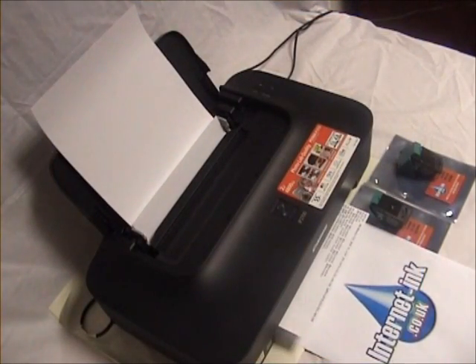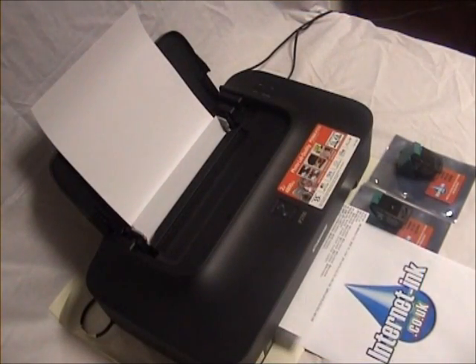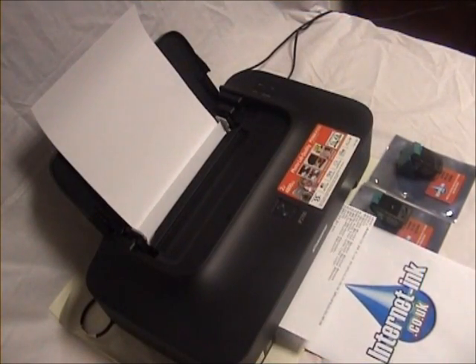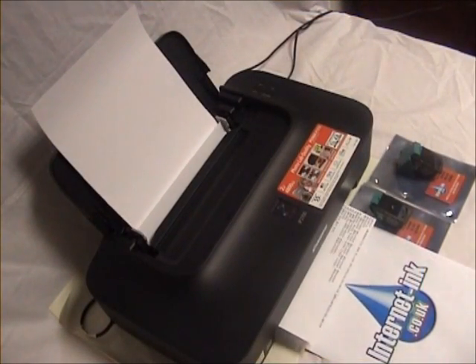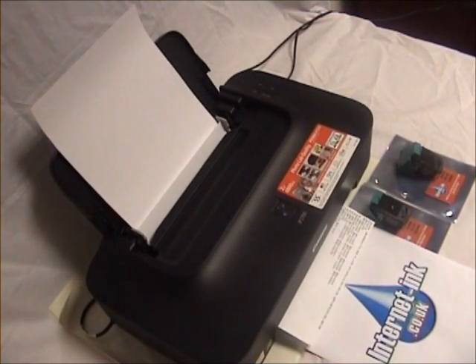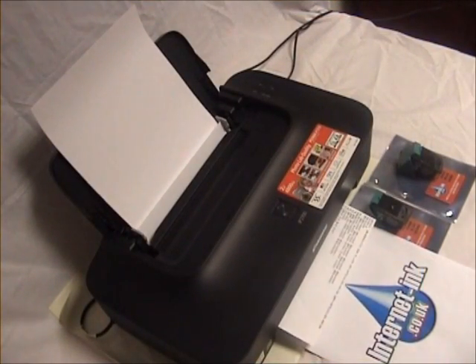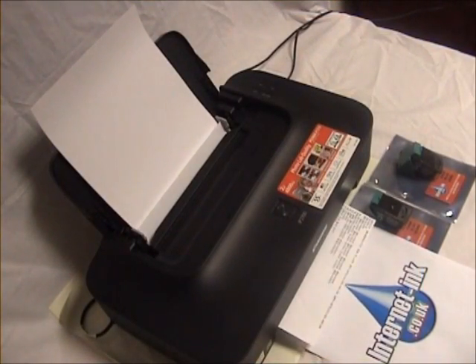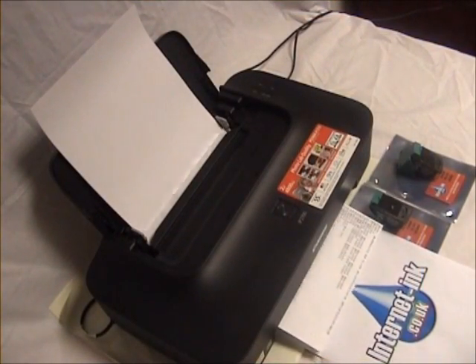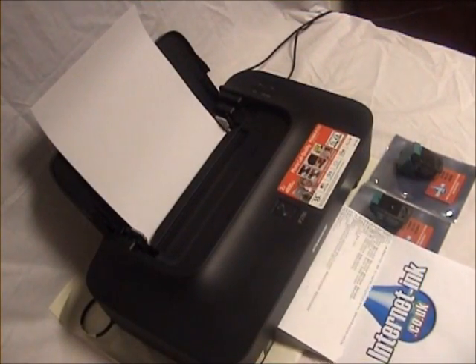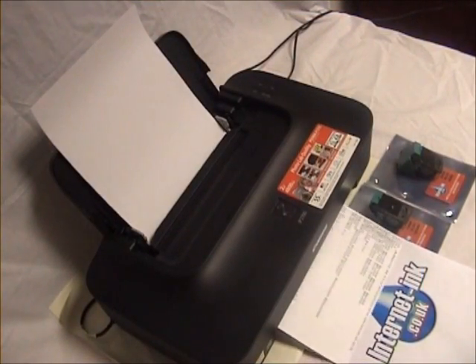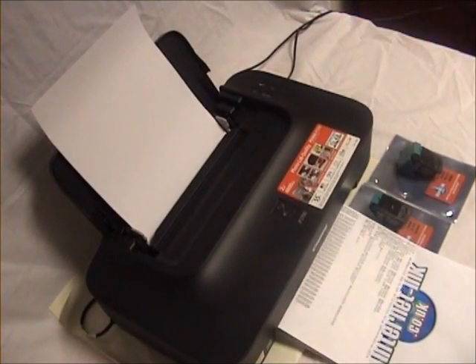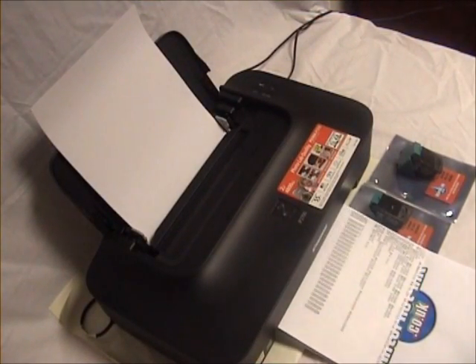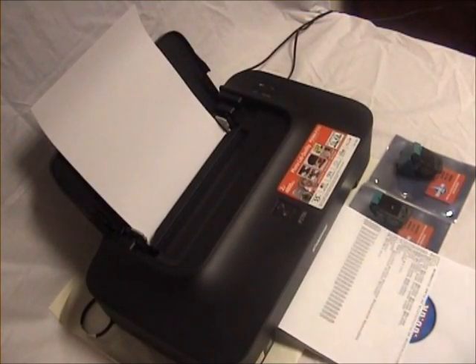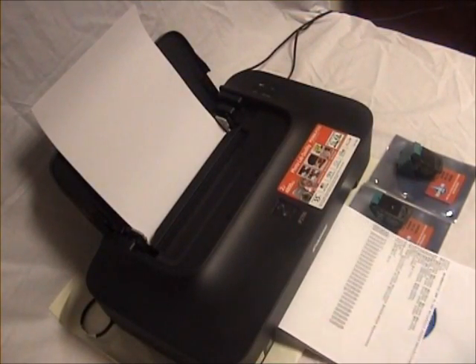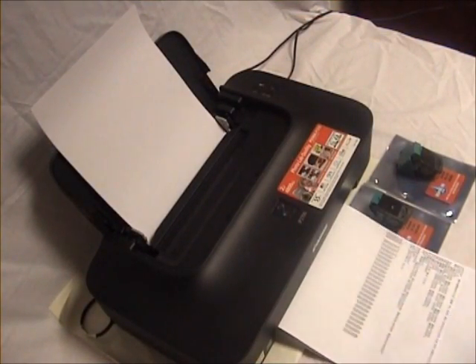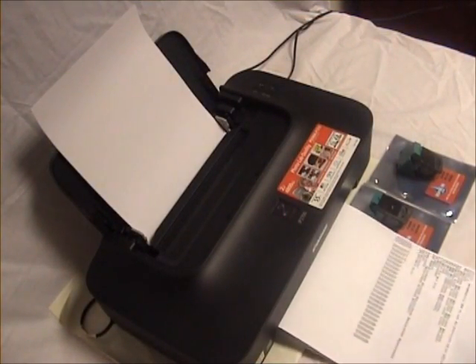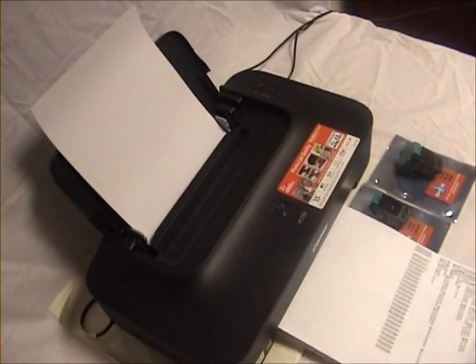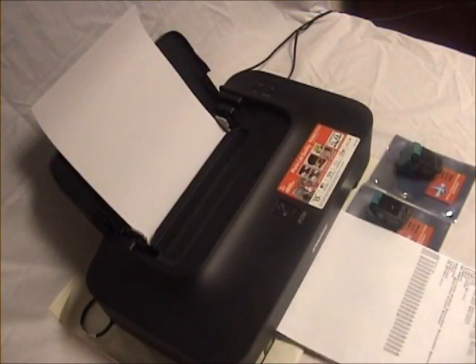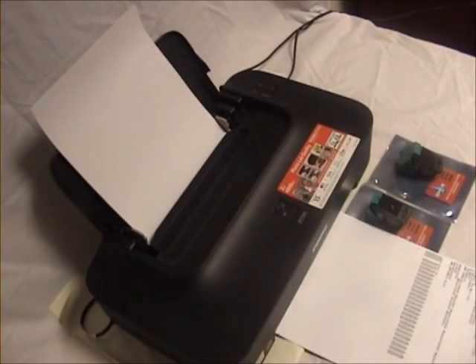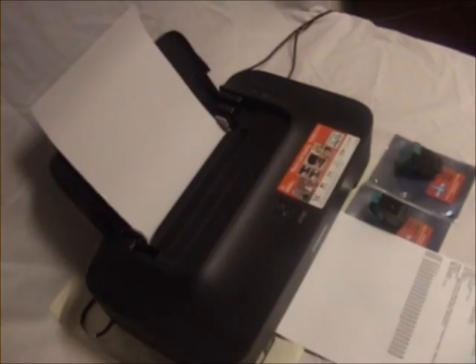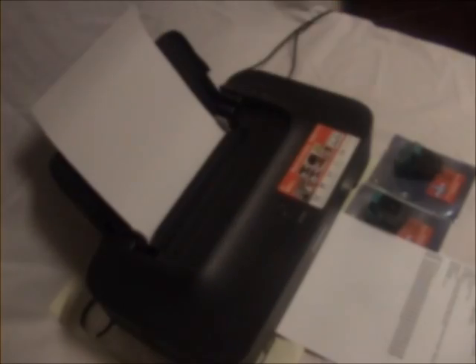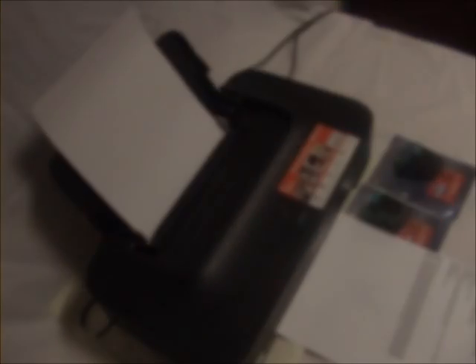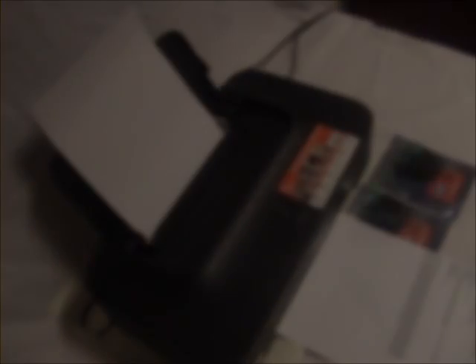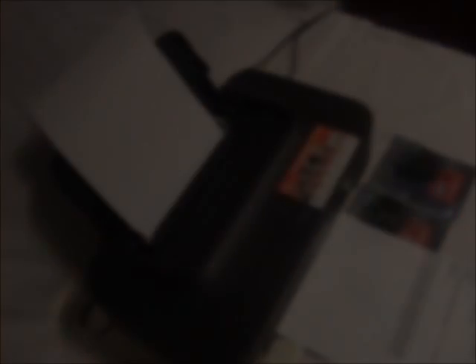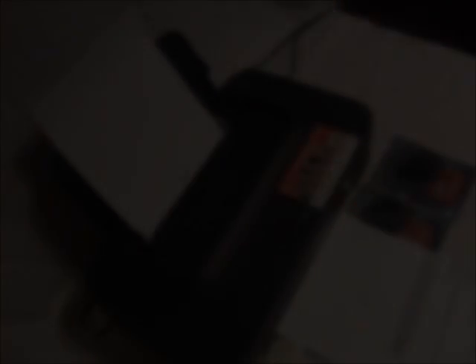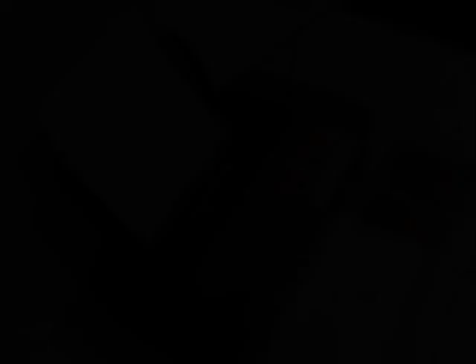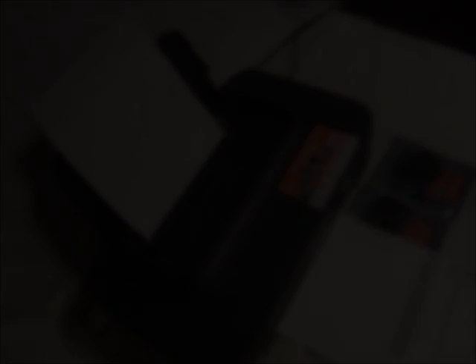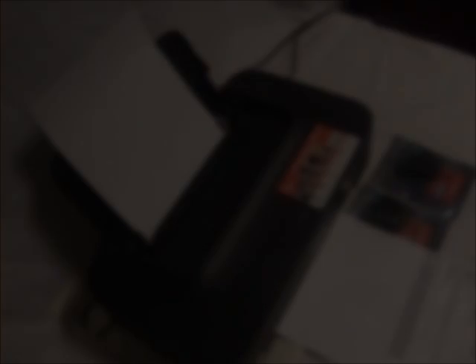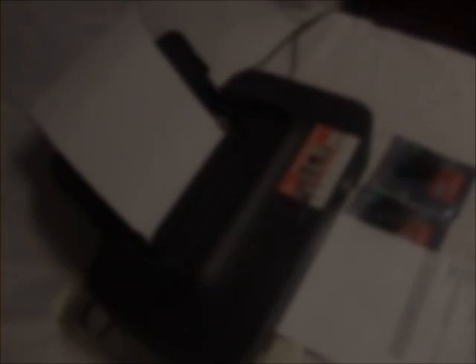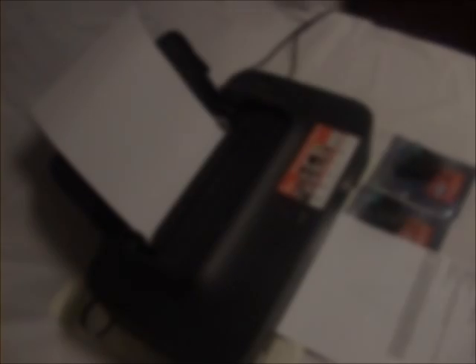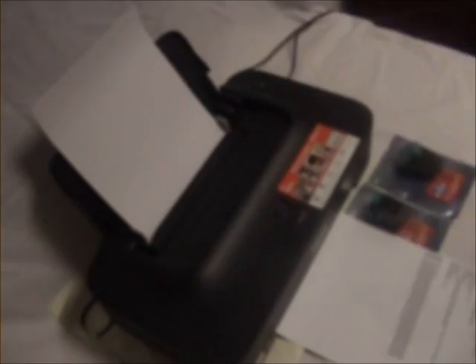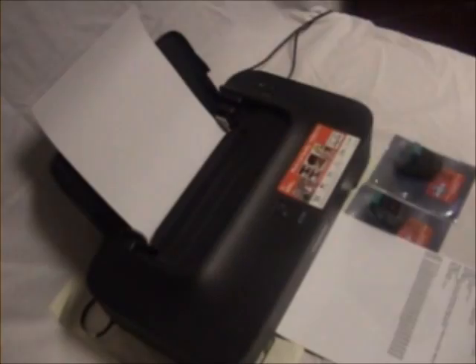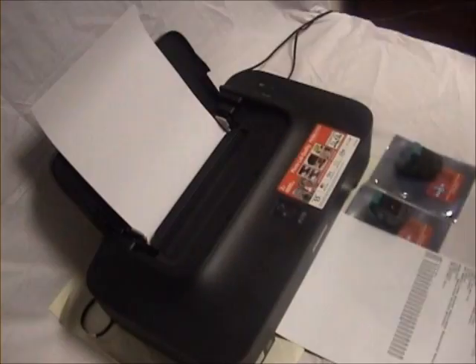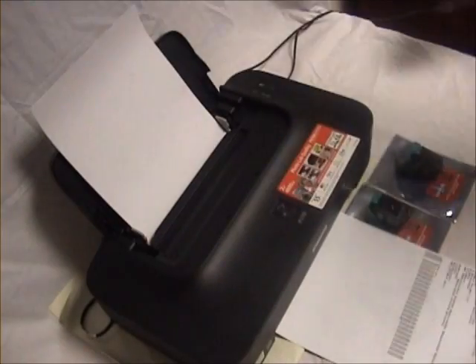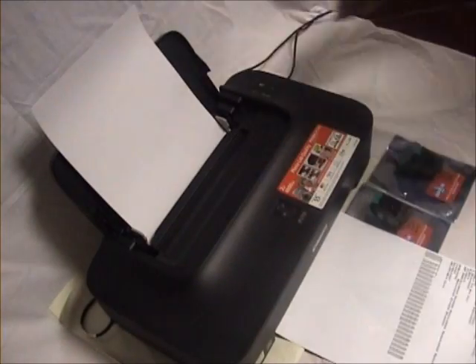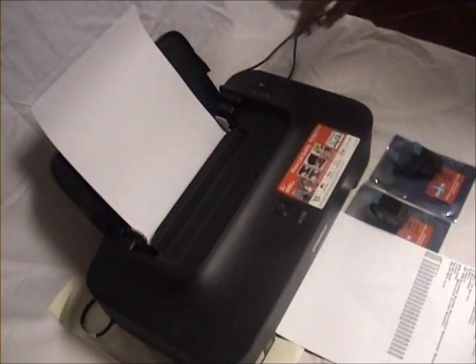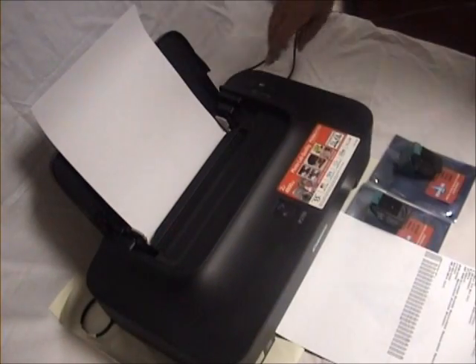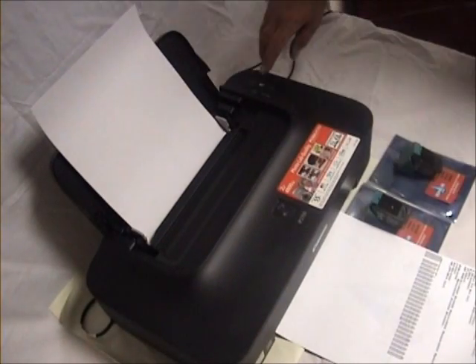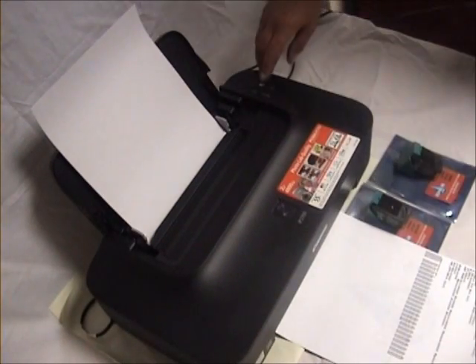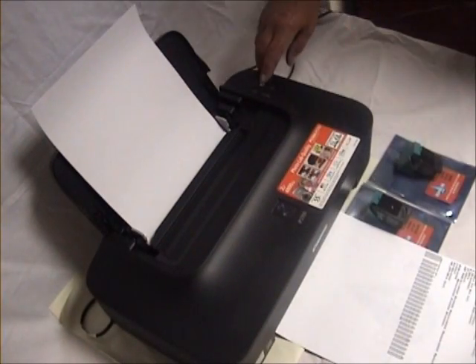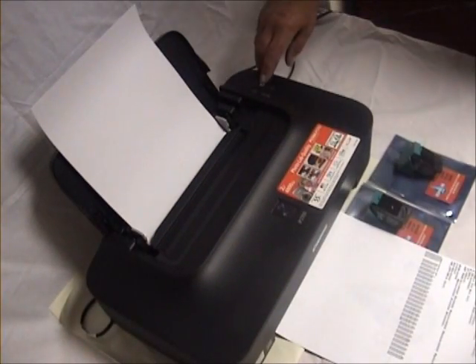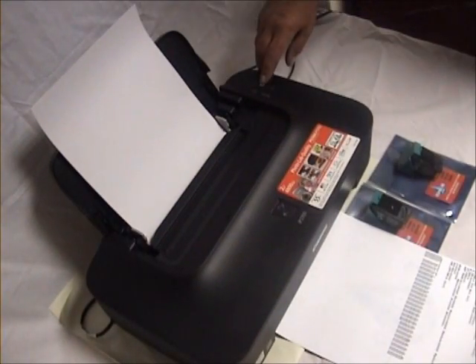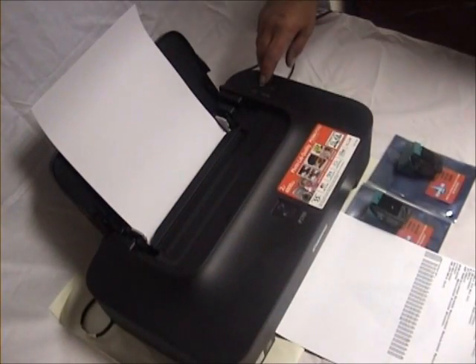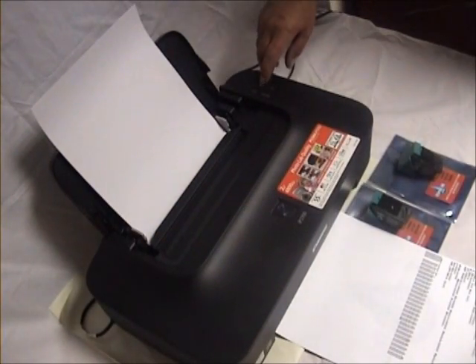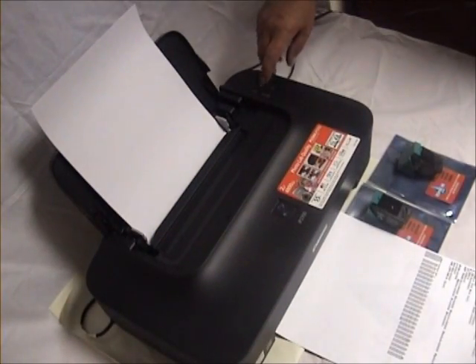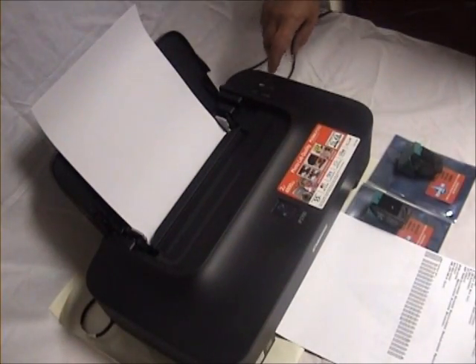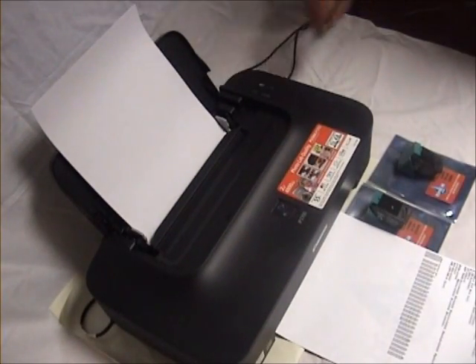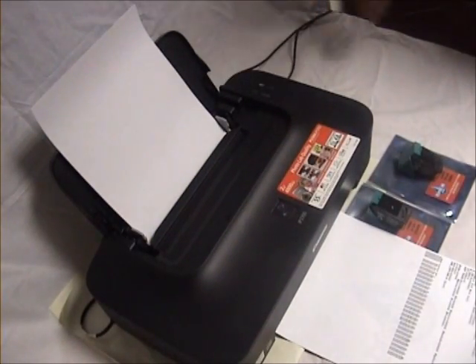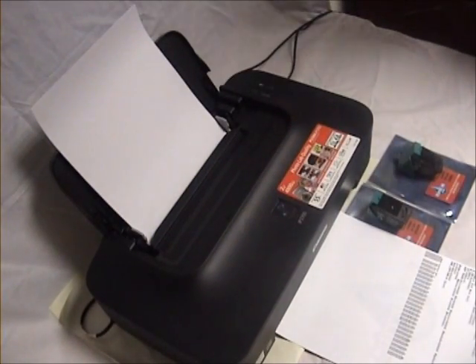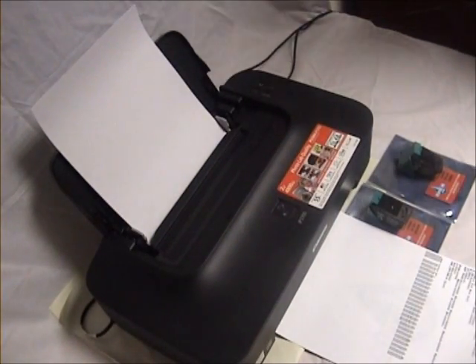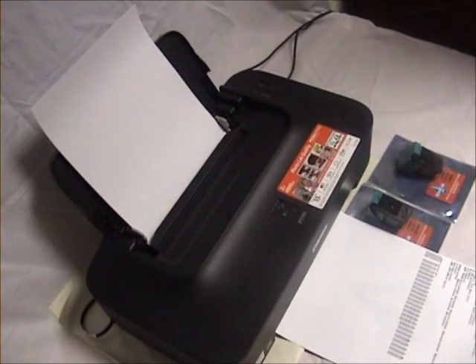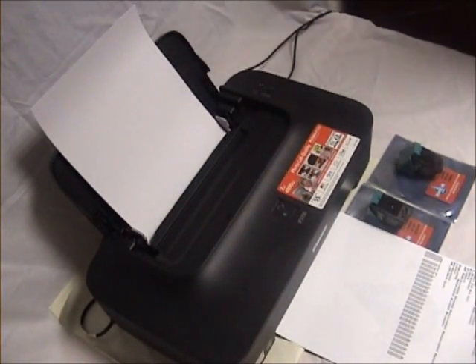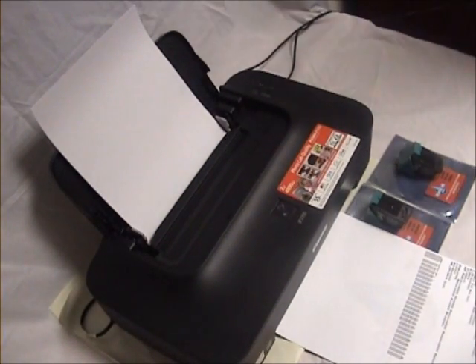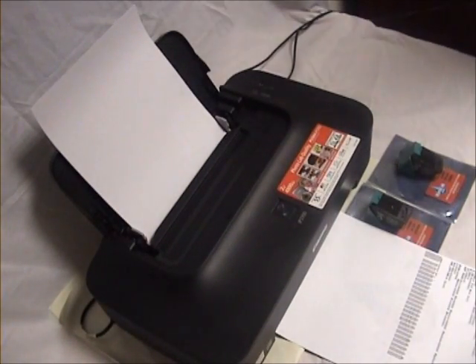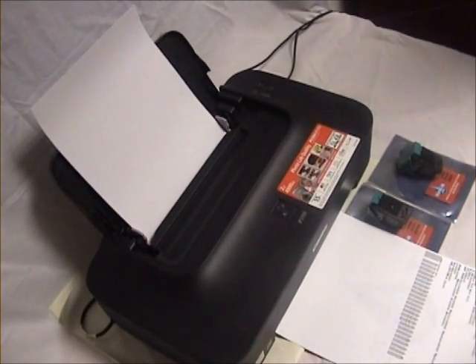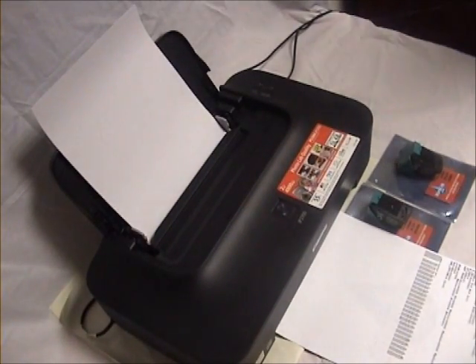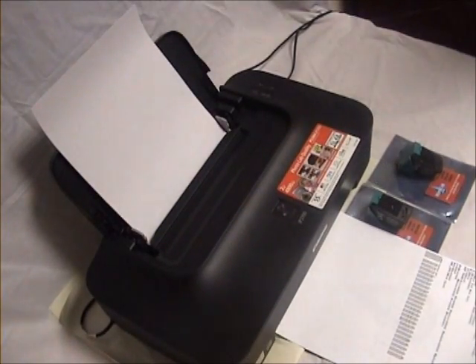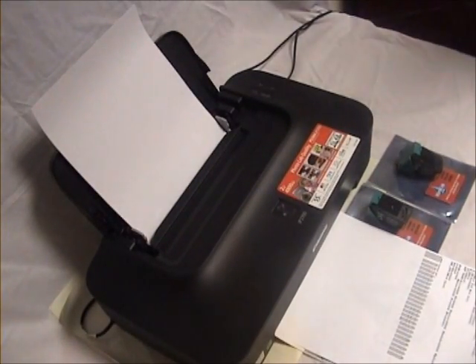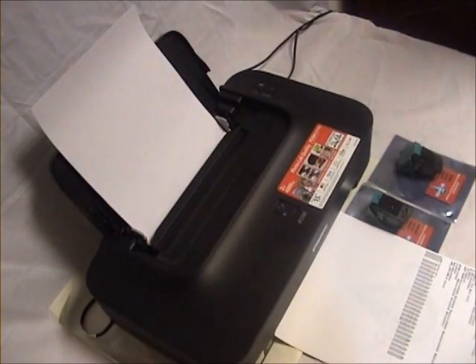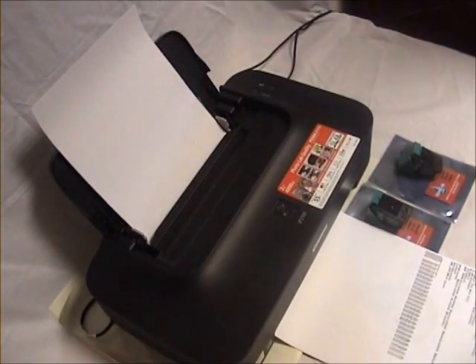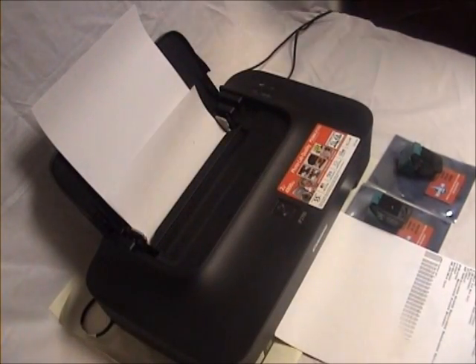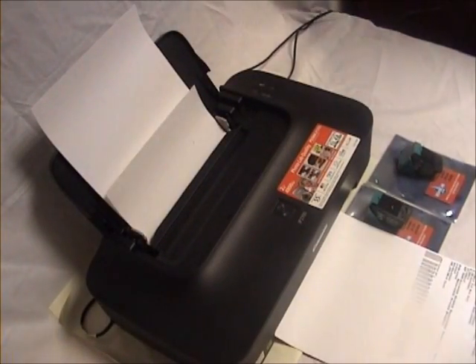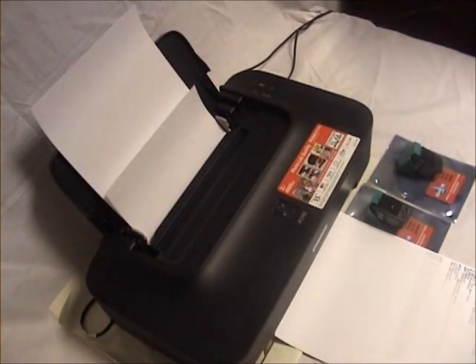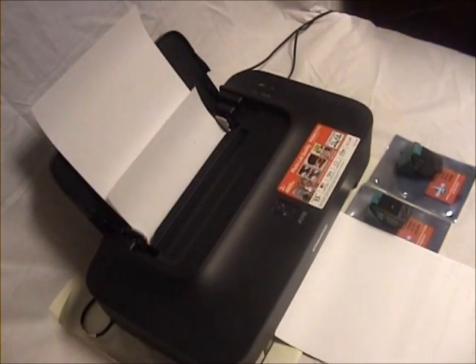Now turn off your printer. To finish, turn your printer back on. Your printer is now ready to print.